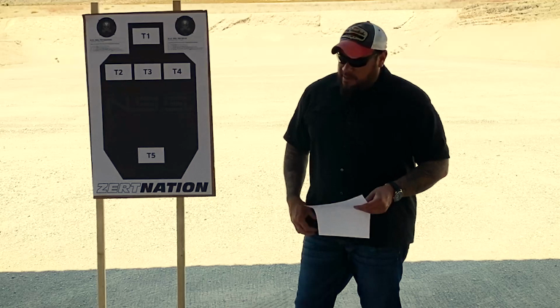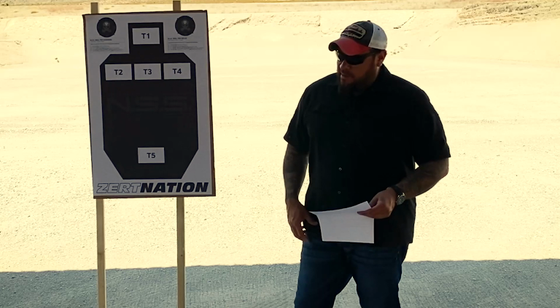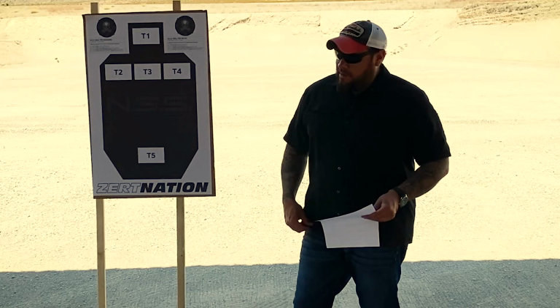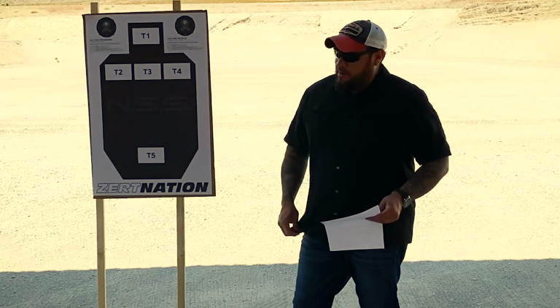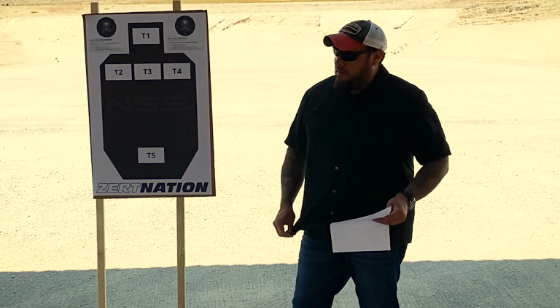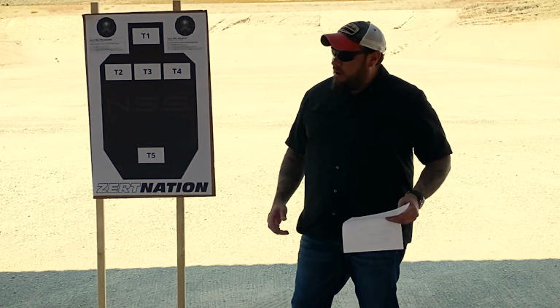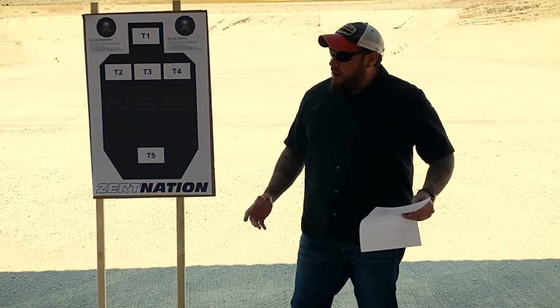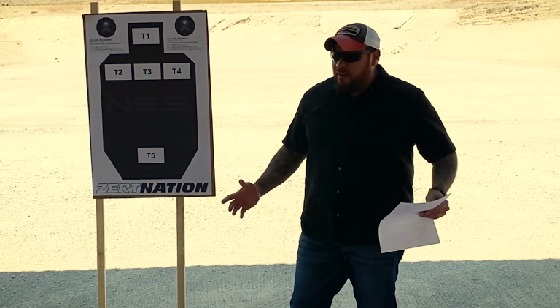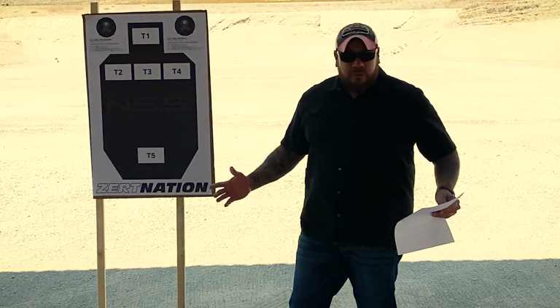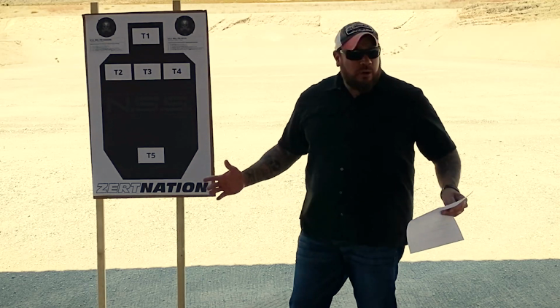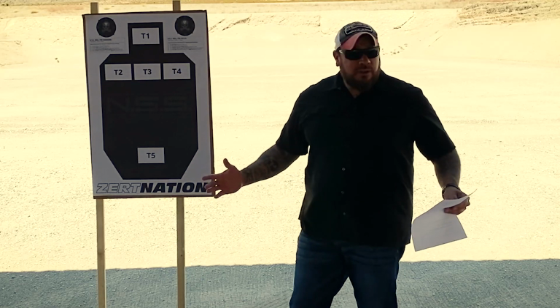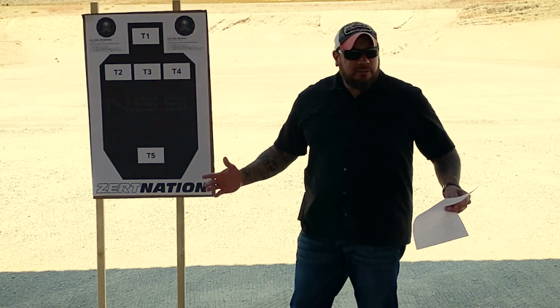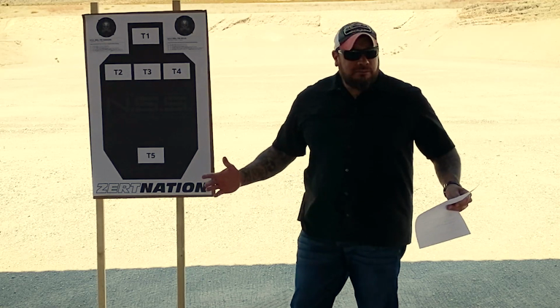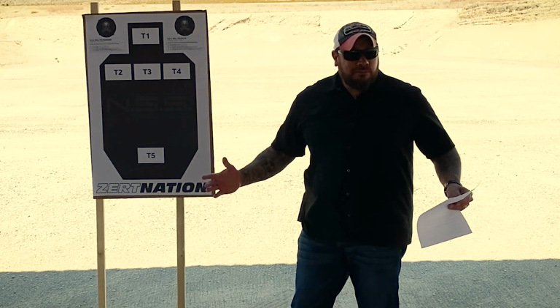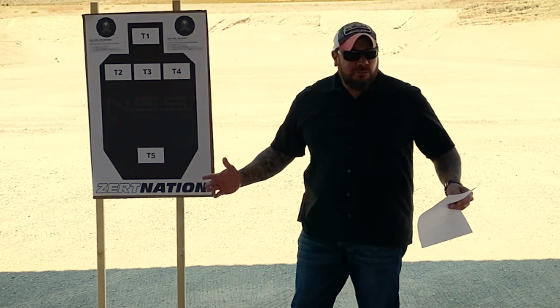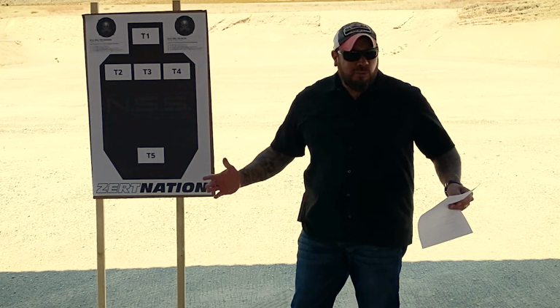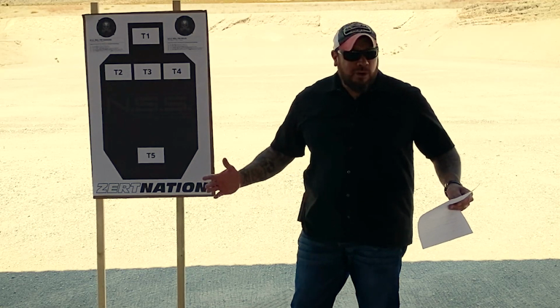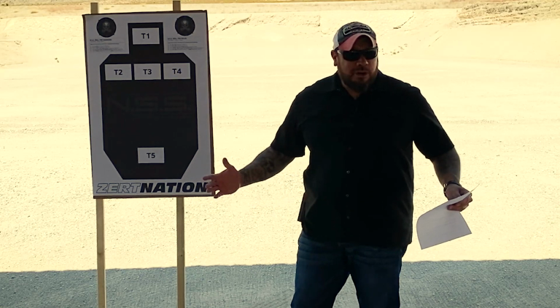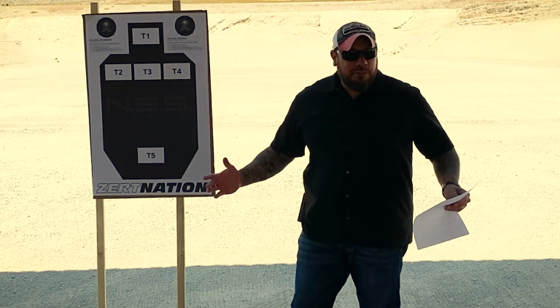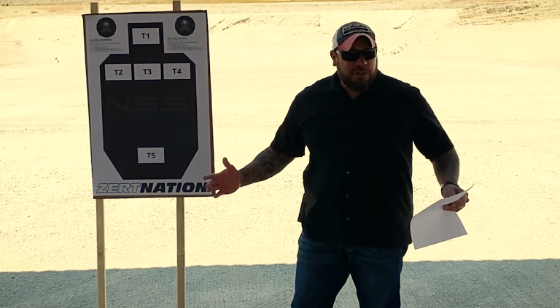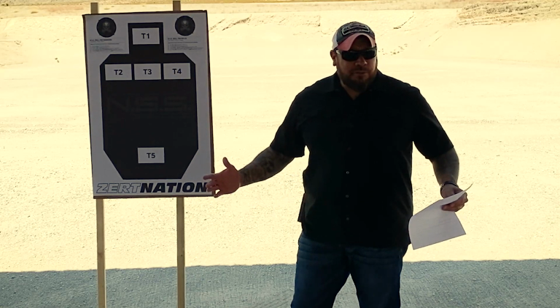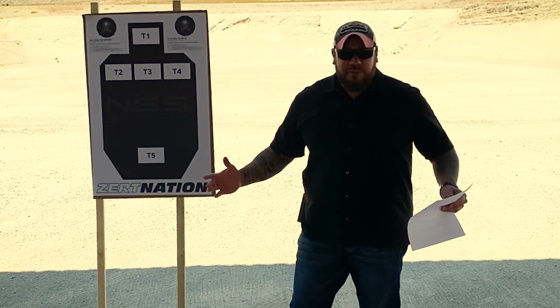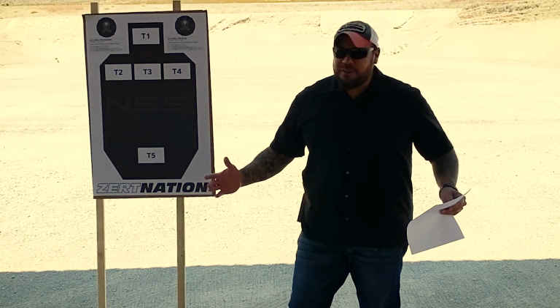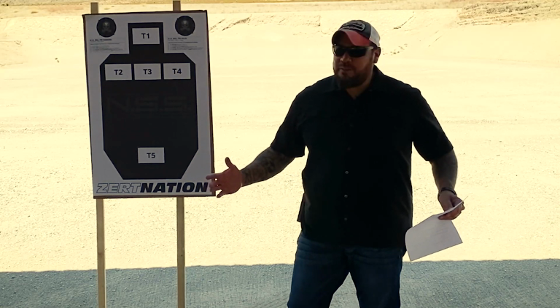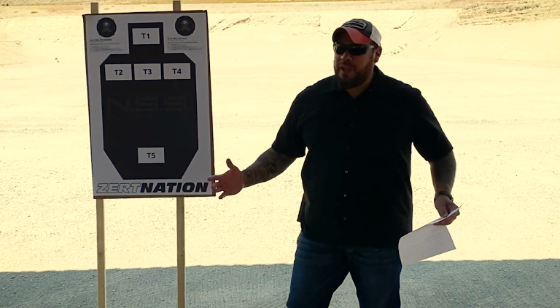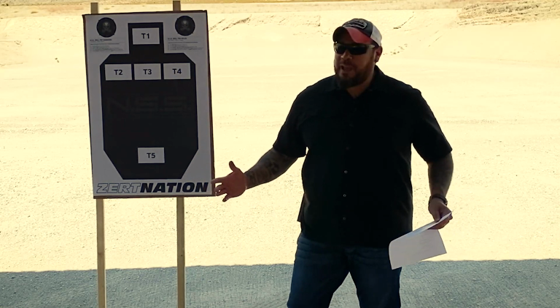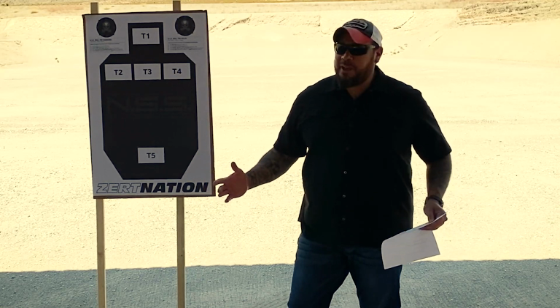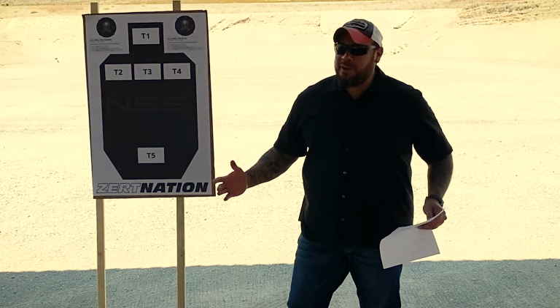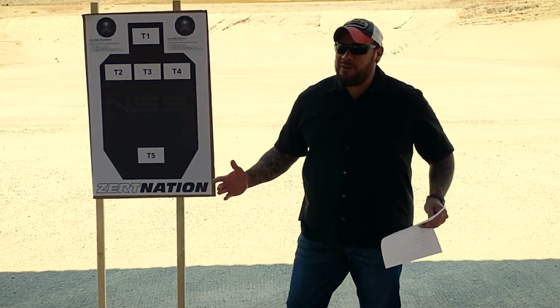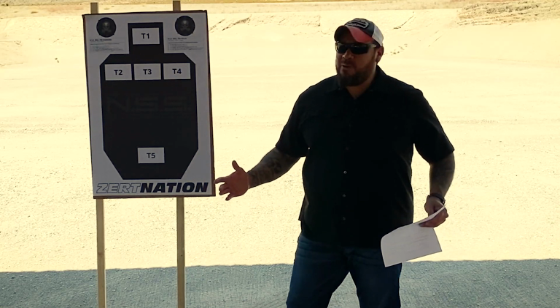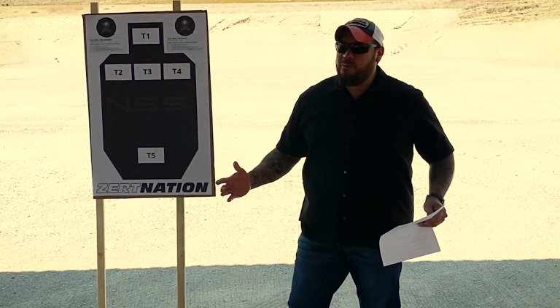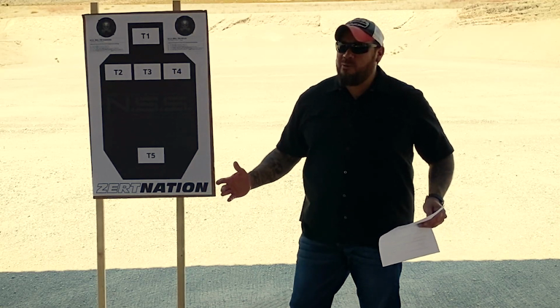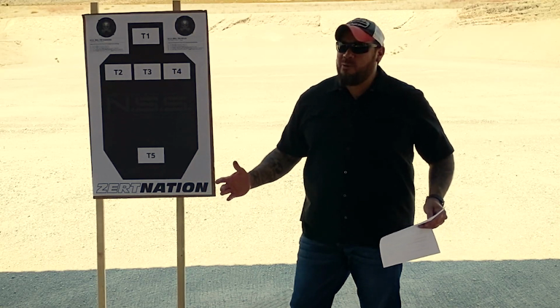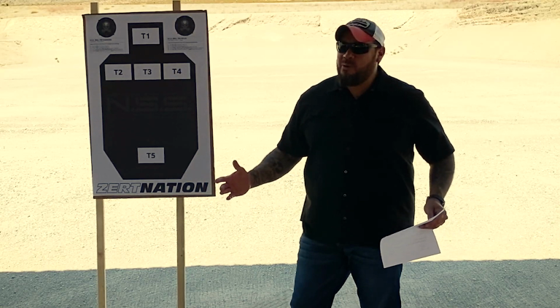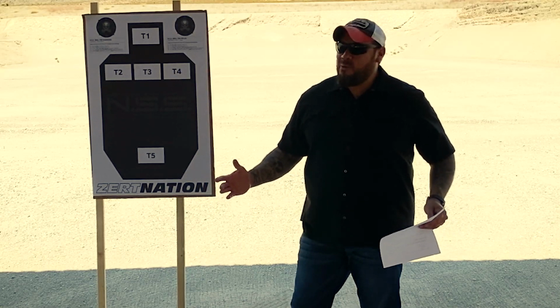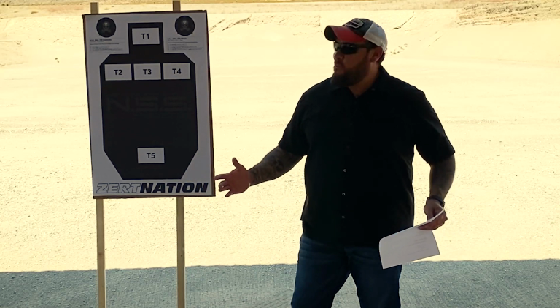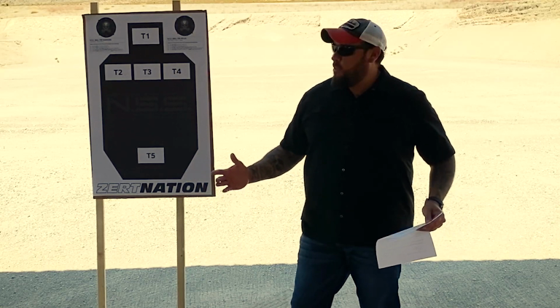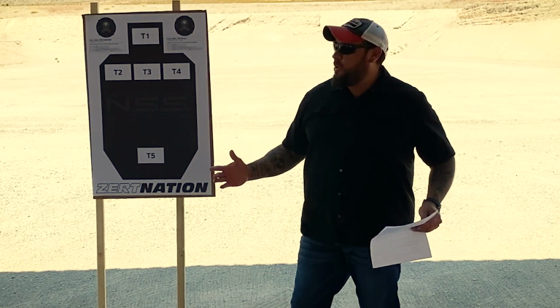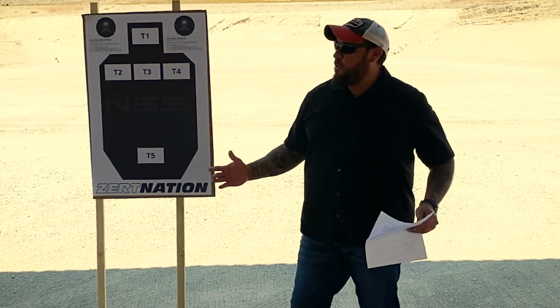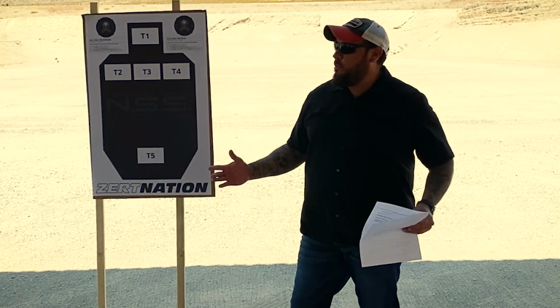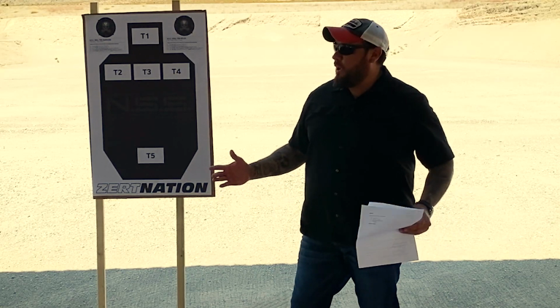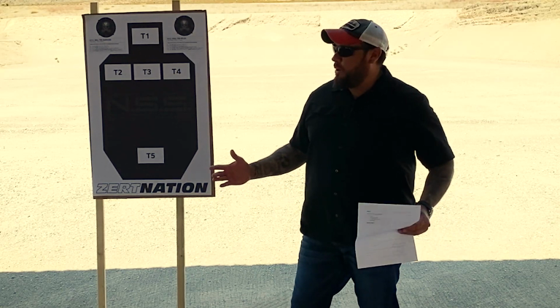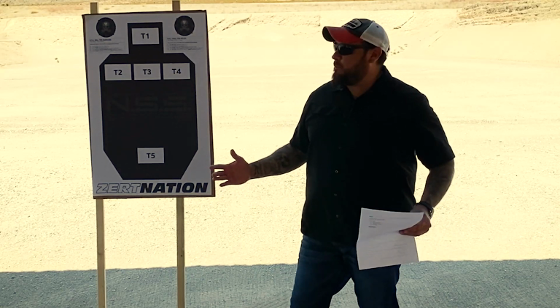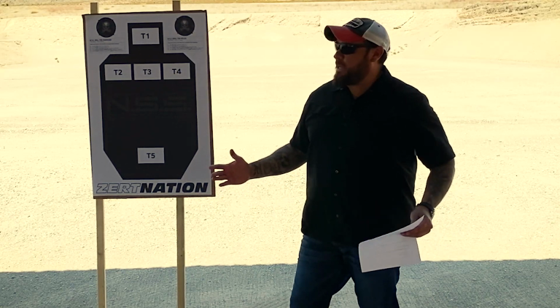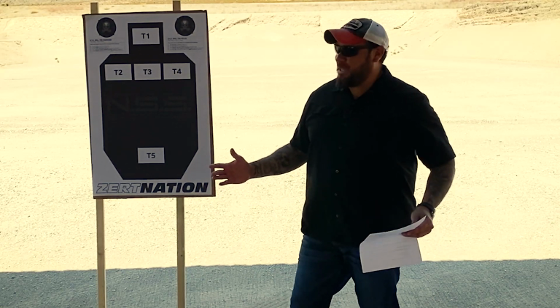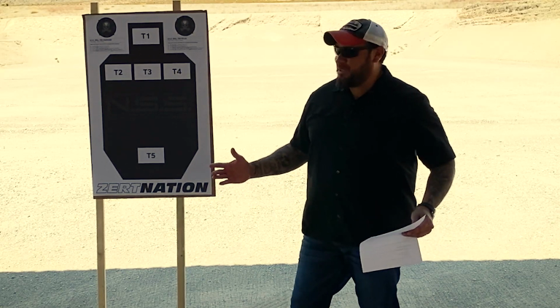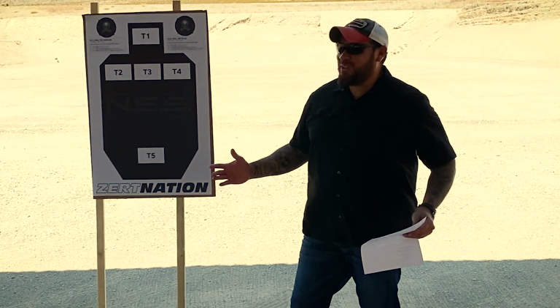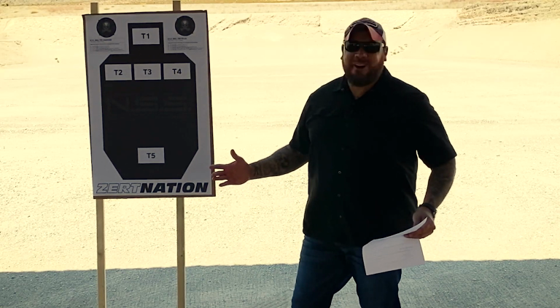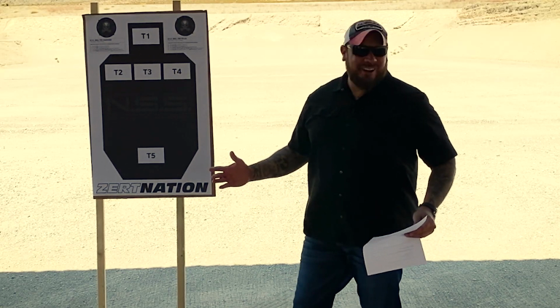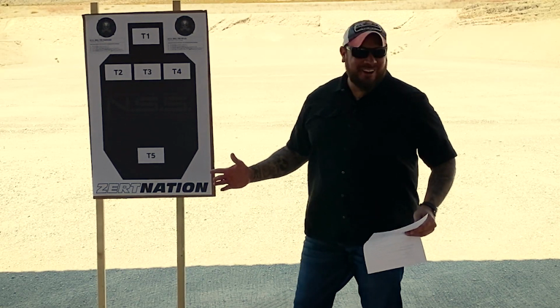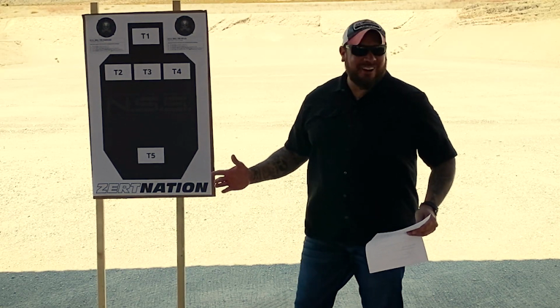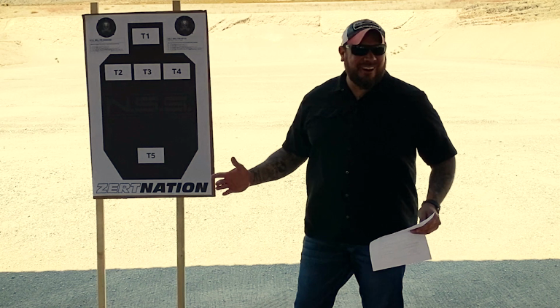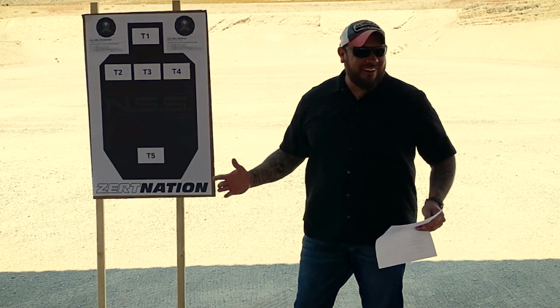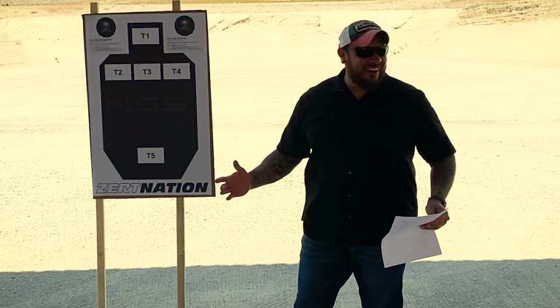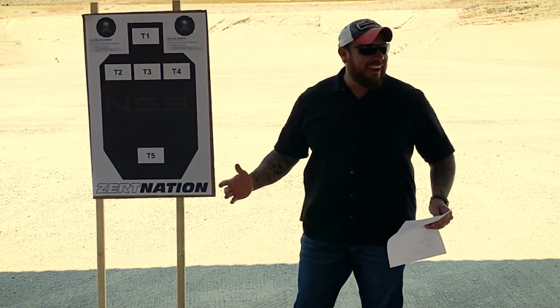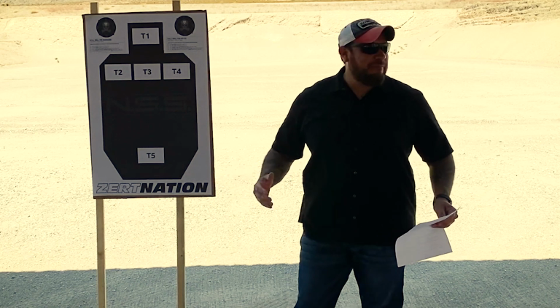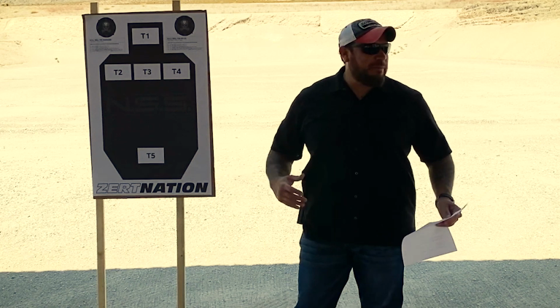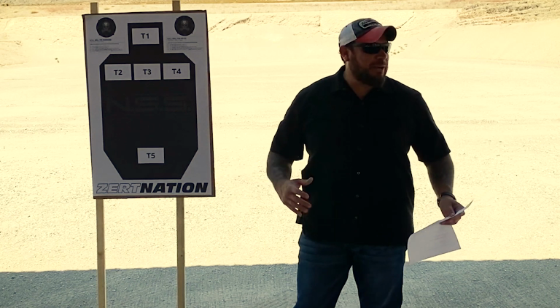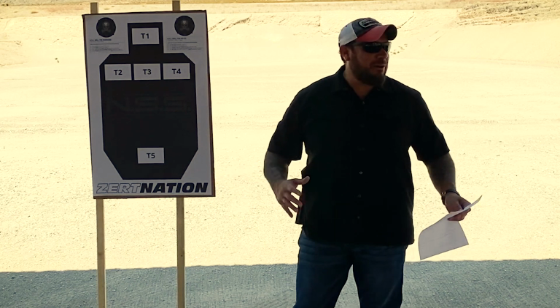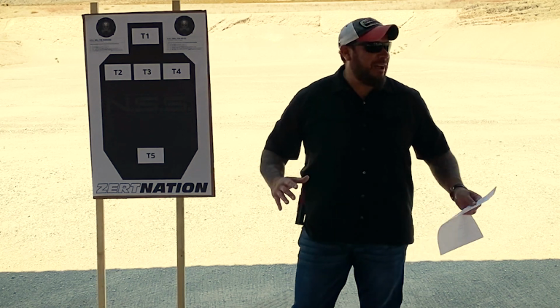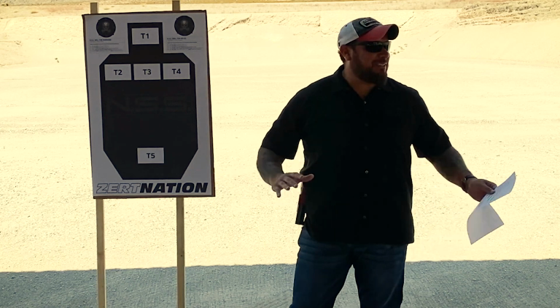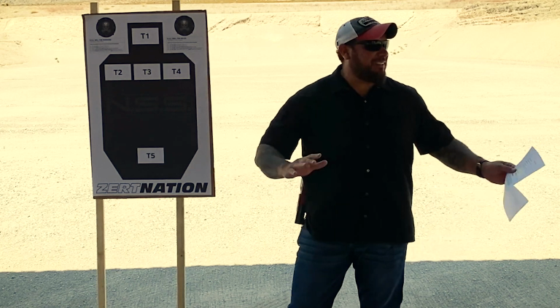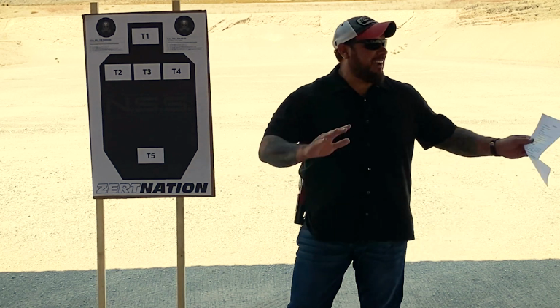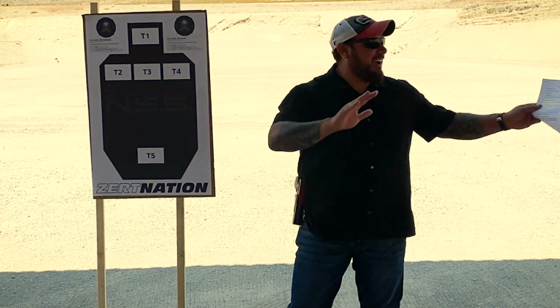All right, everyone. Welcome to Defensive Handgun 101. We're getting started here. Big crowd tonight.